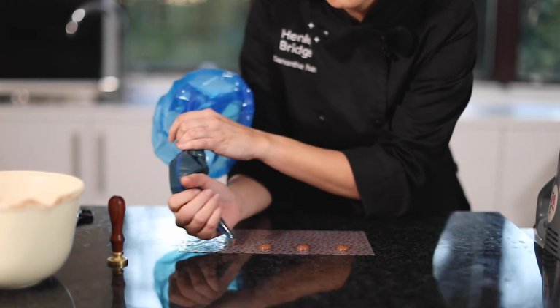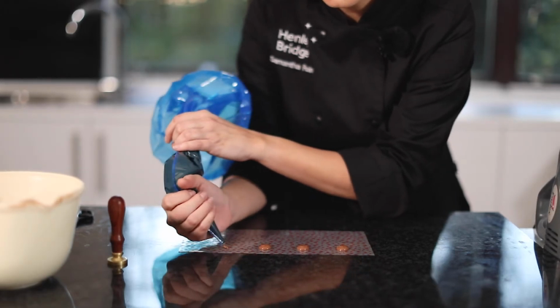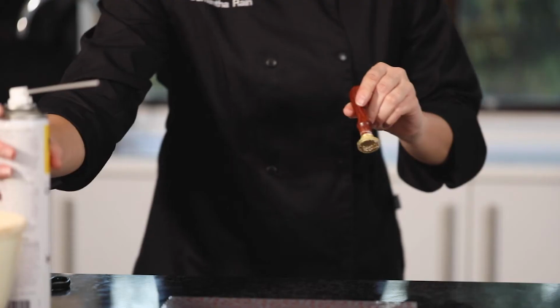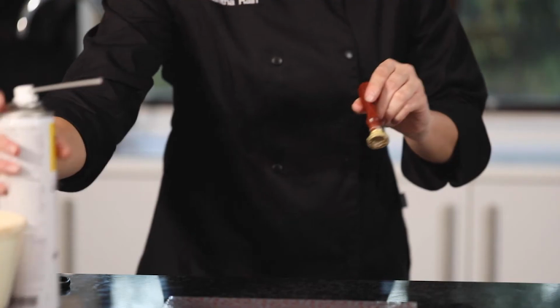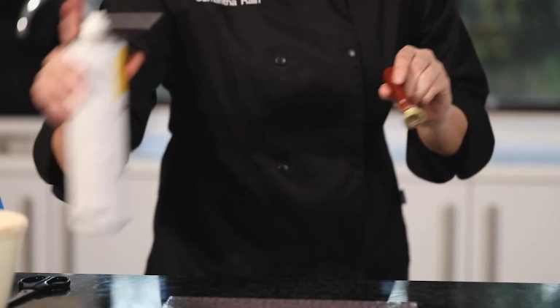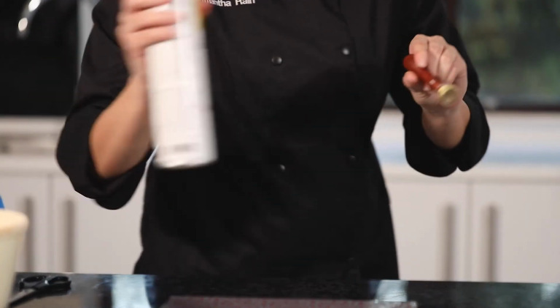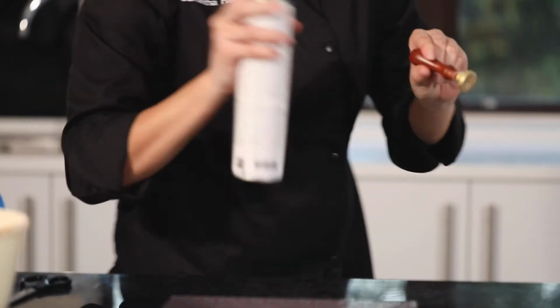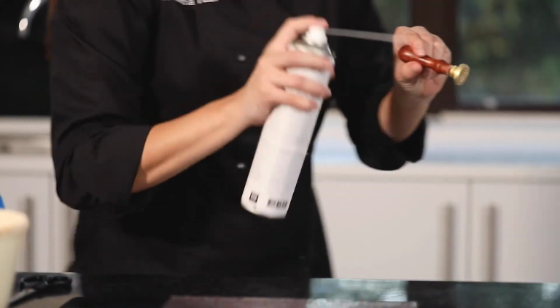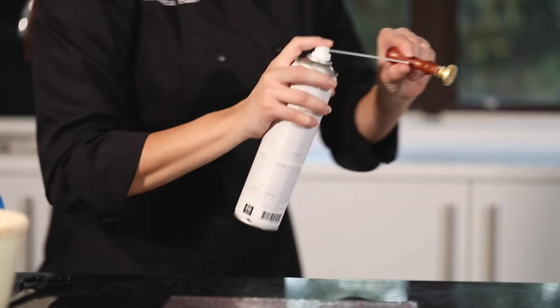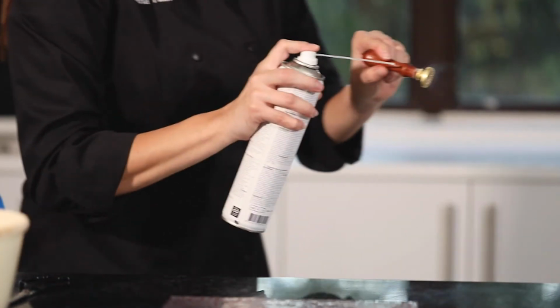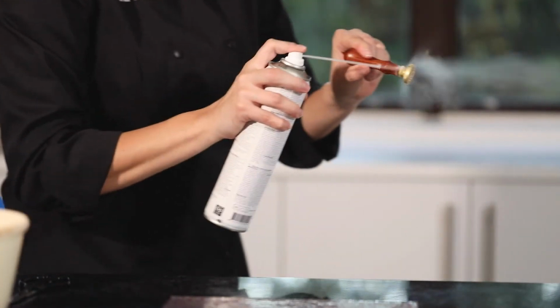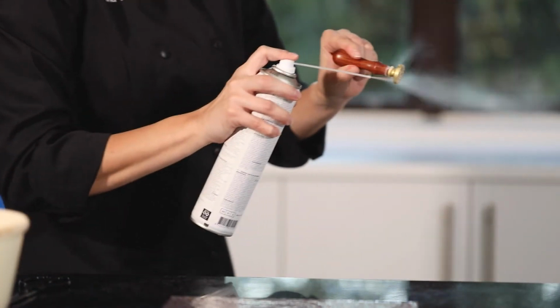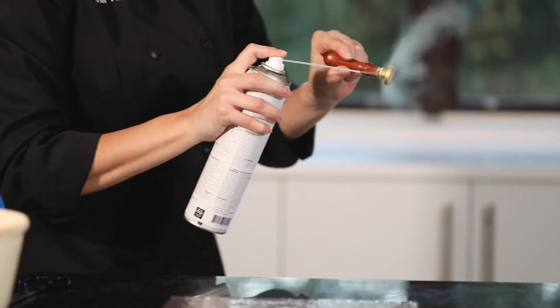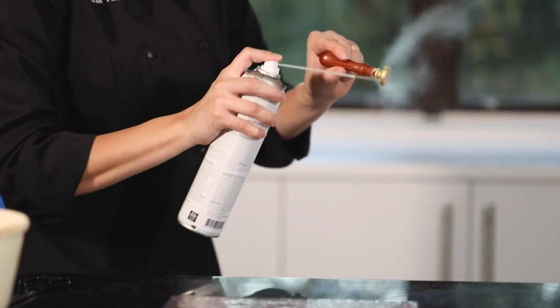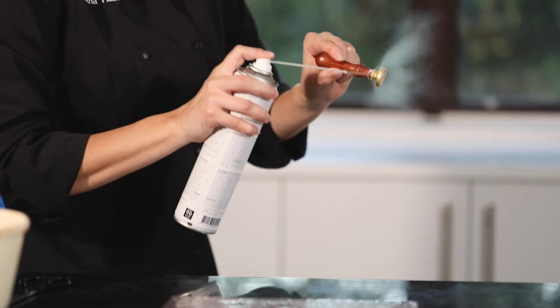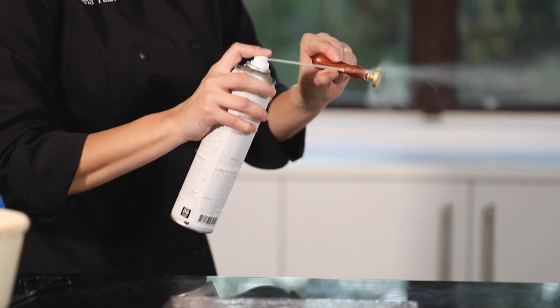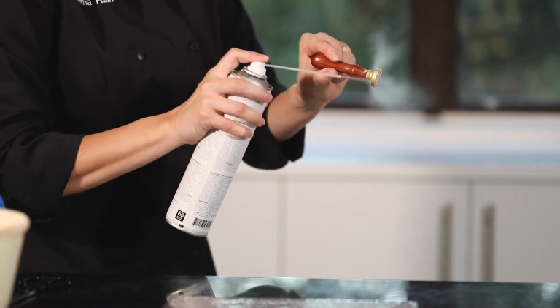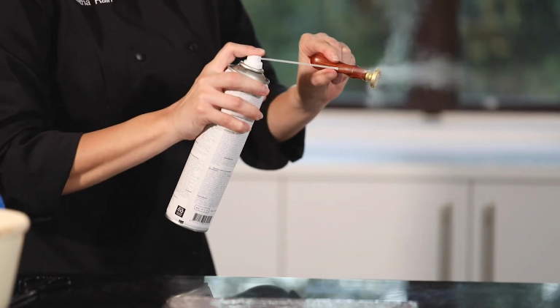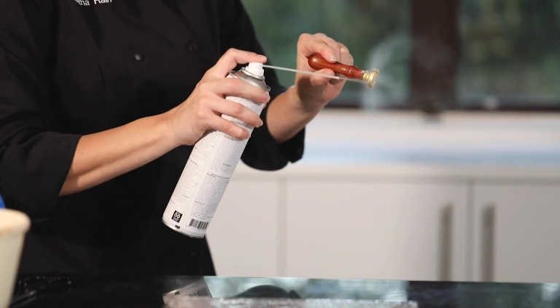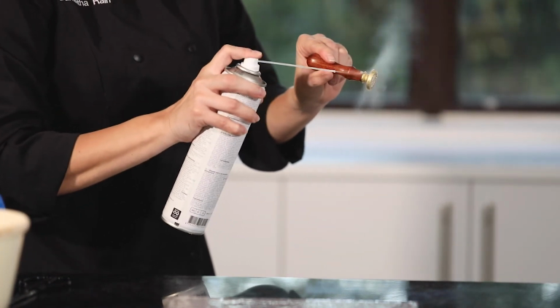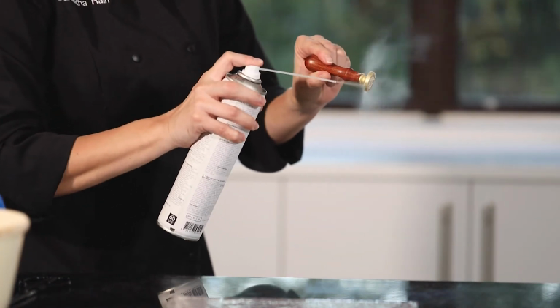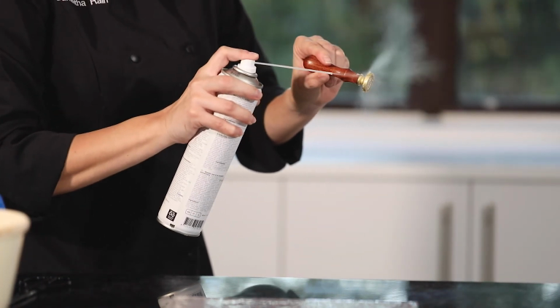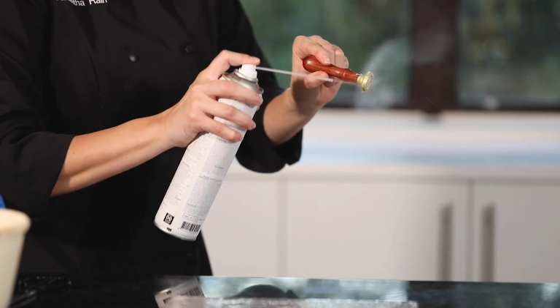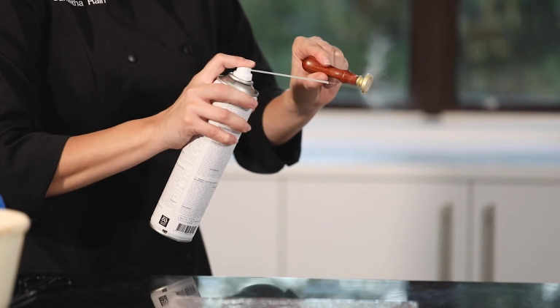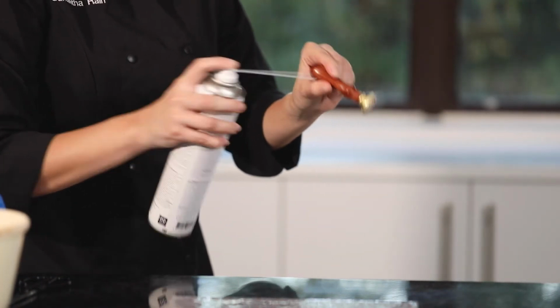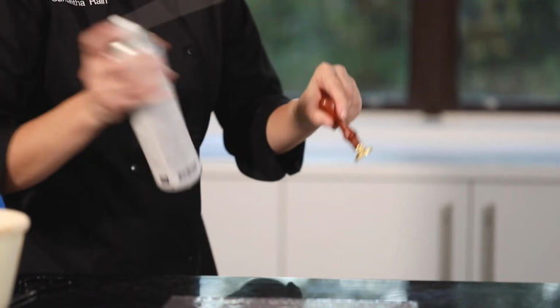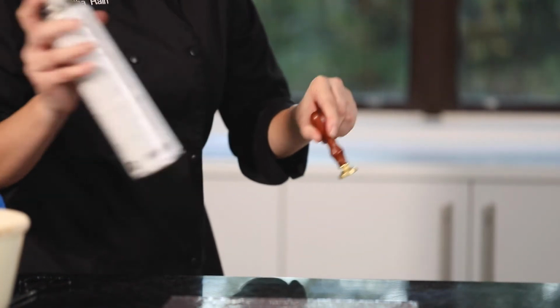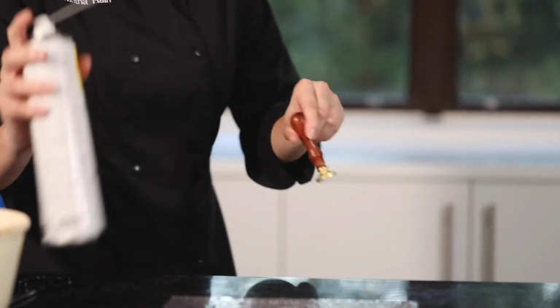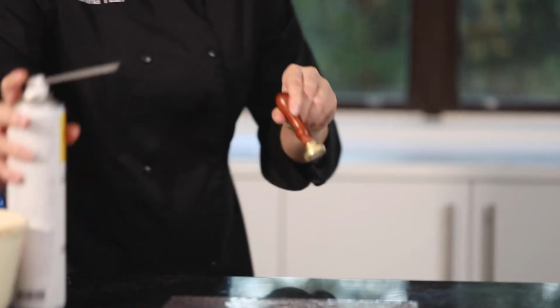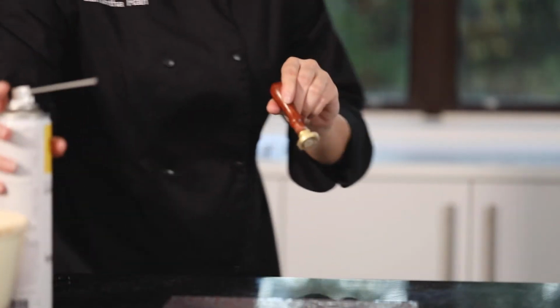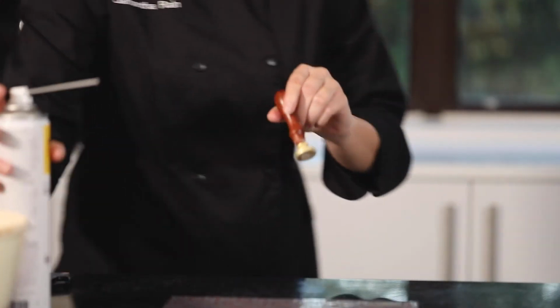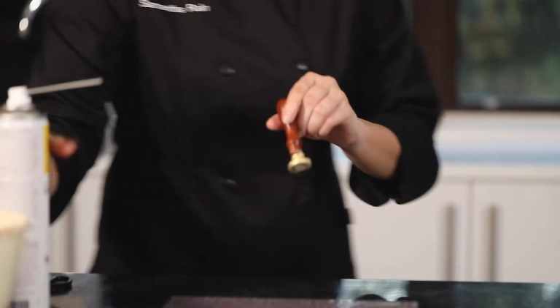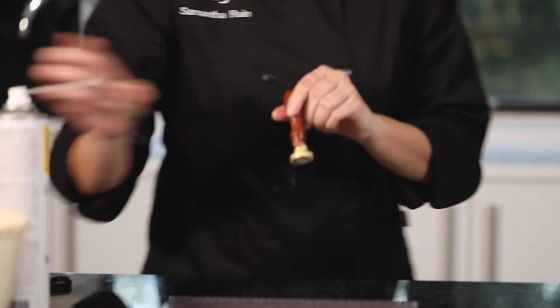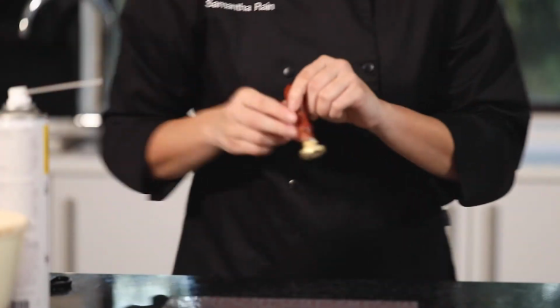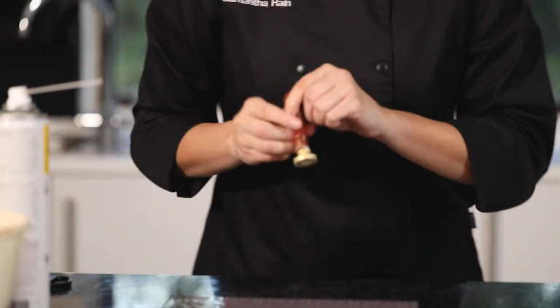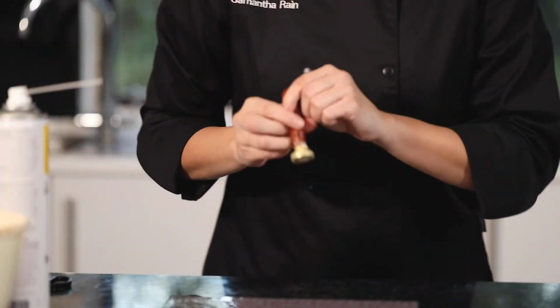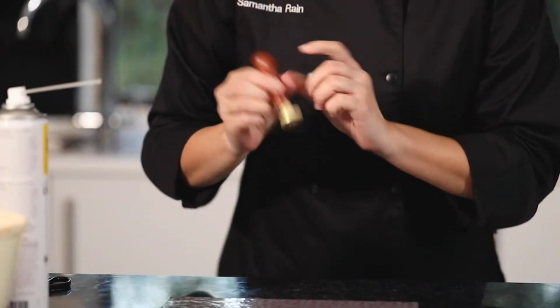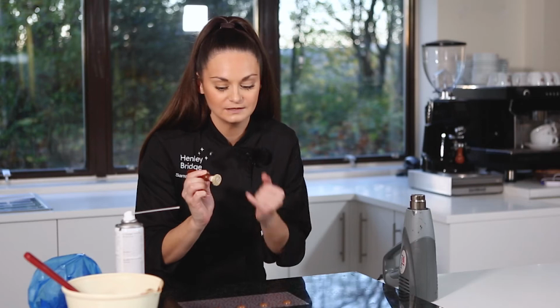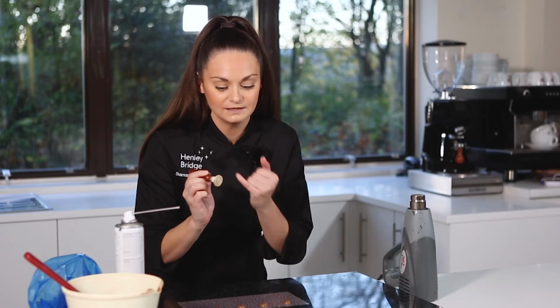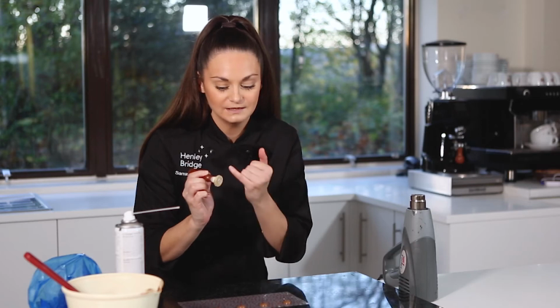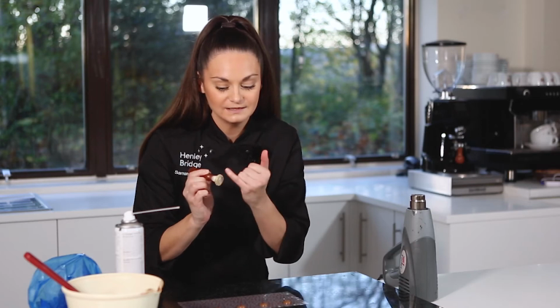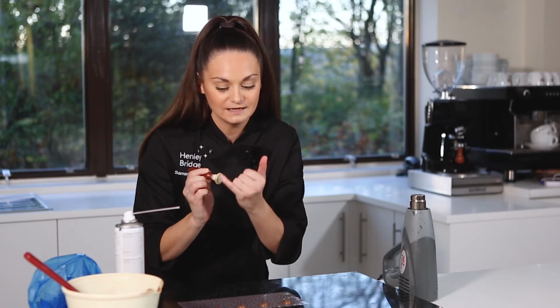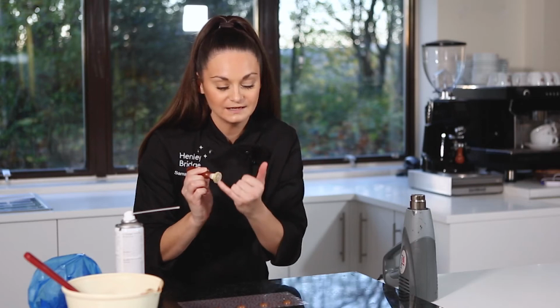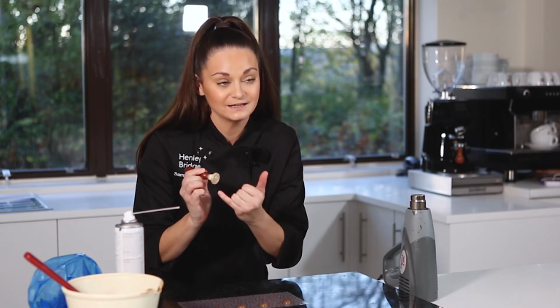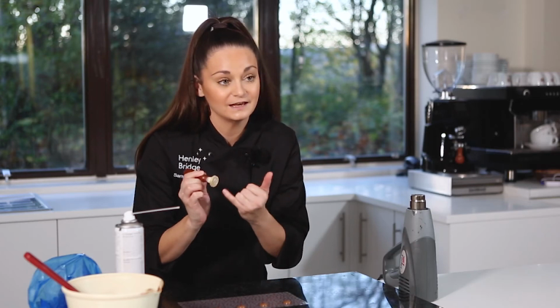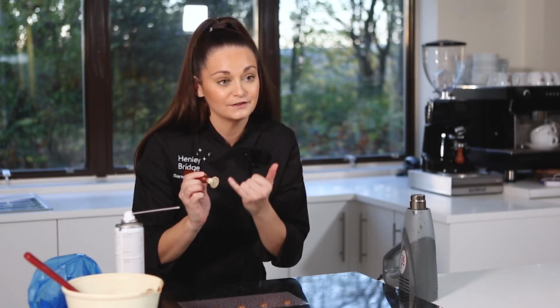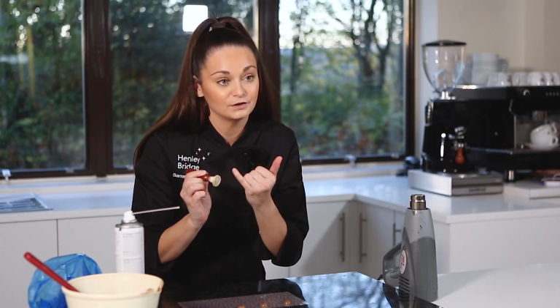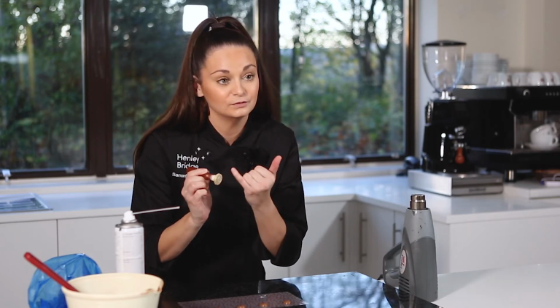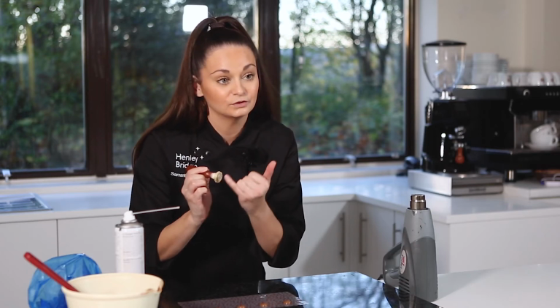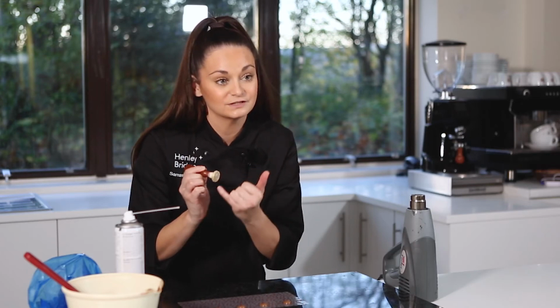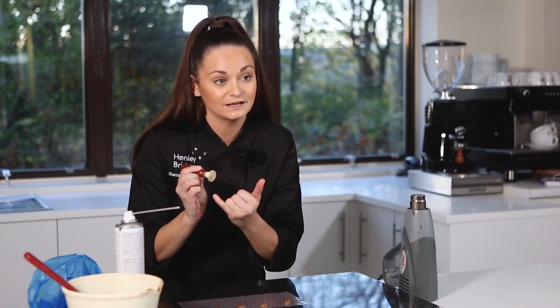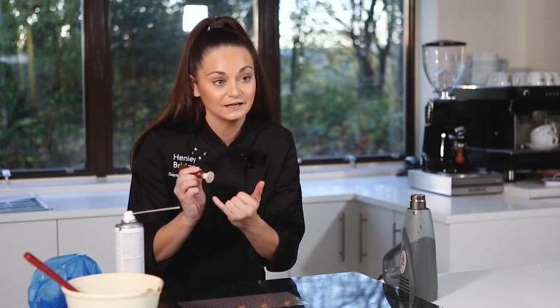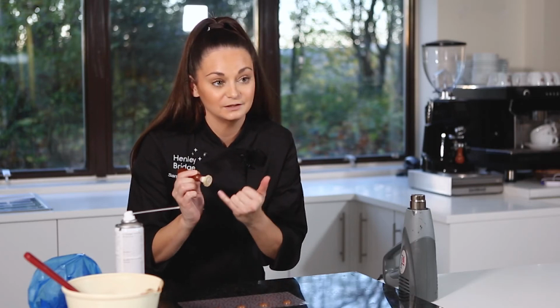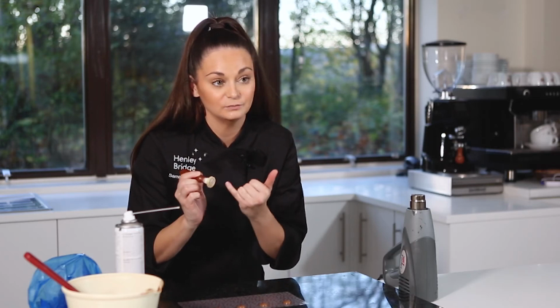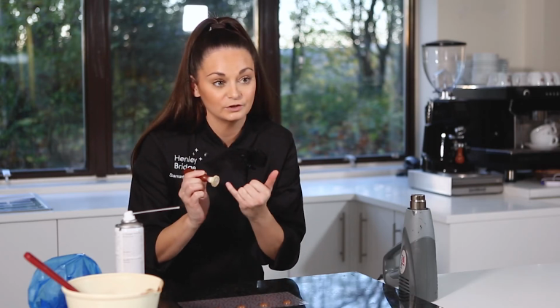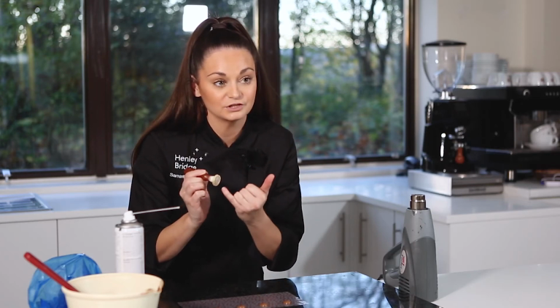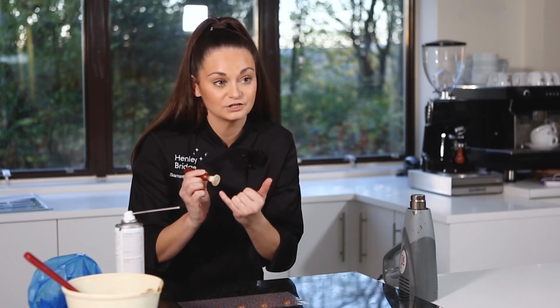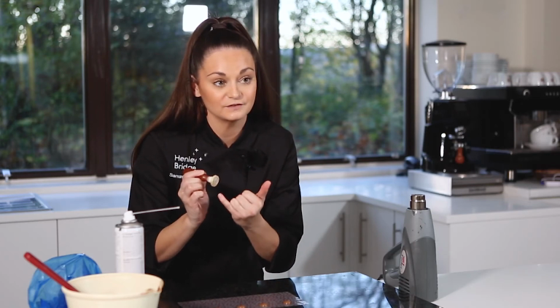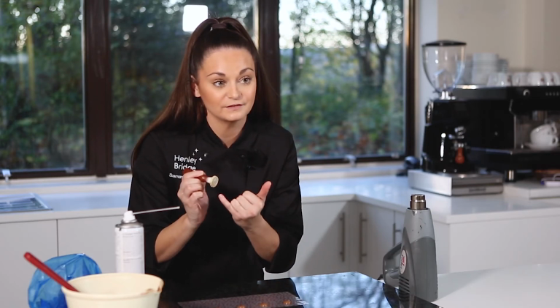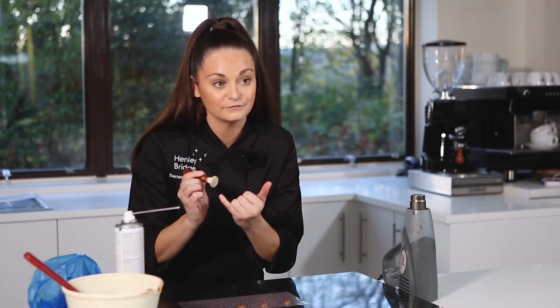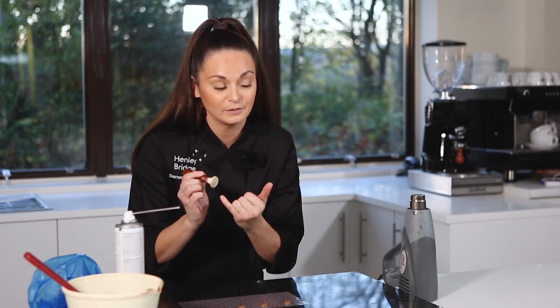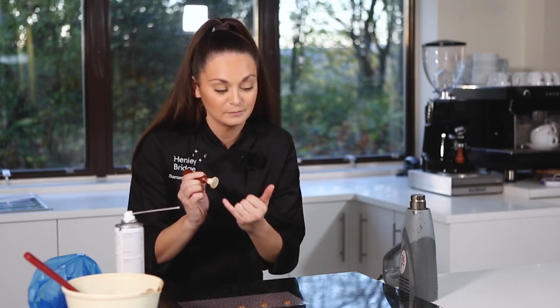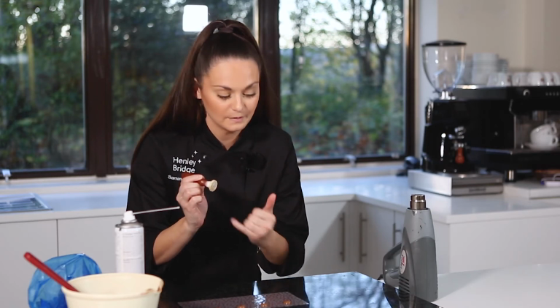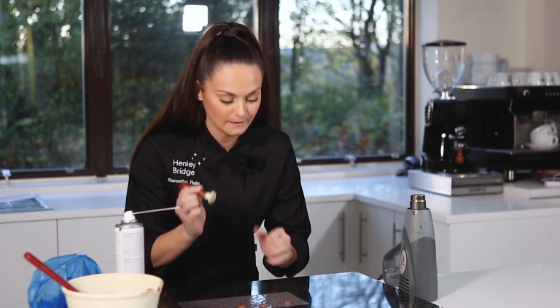Use the cool spray to ensure that your wax seal stamp is very, very cold. Take care though not to get any moisture in the front part.